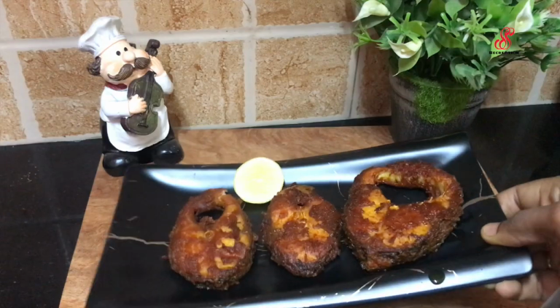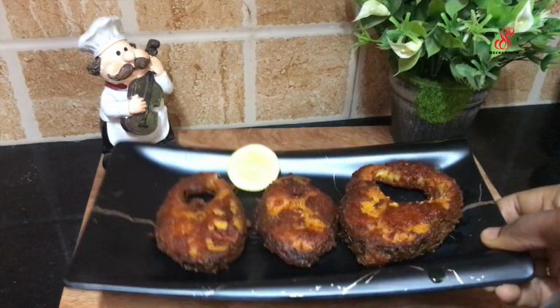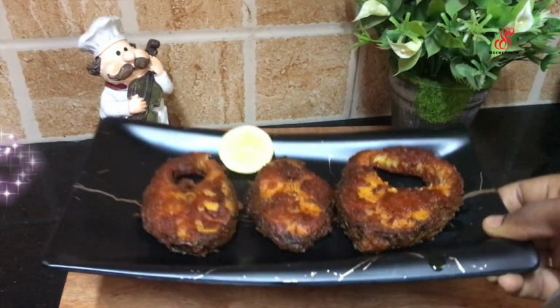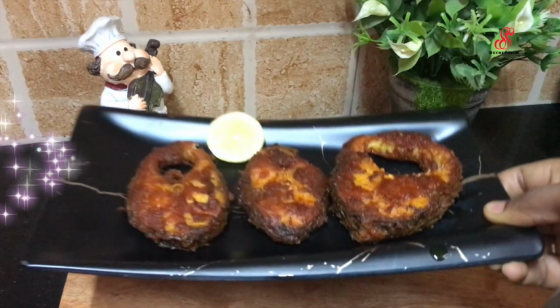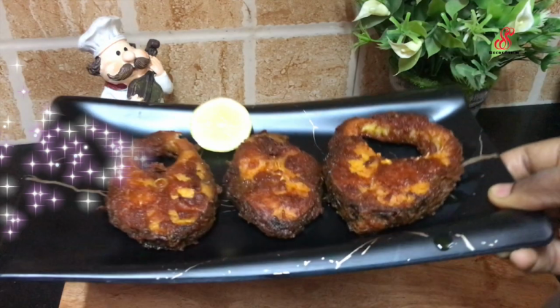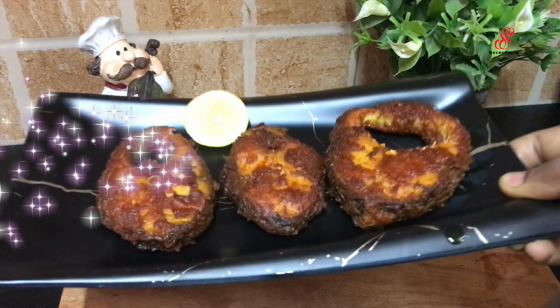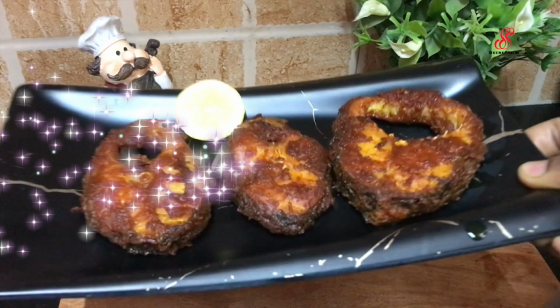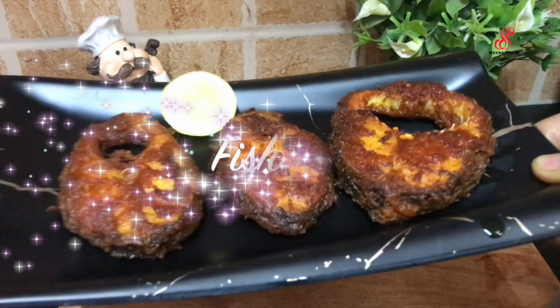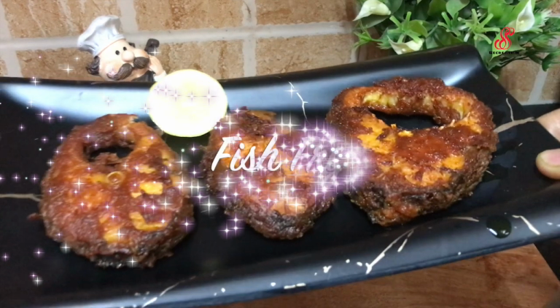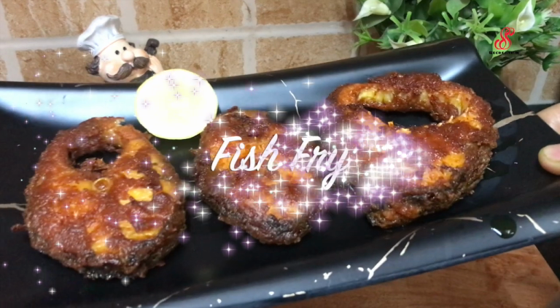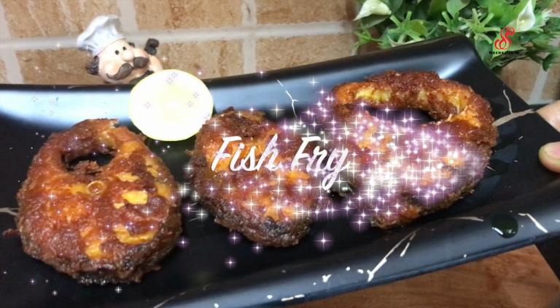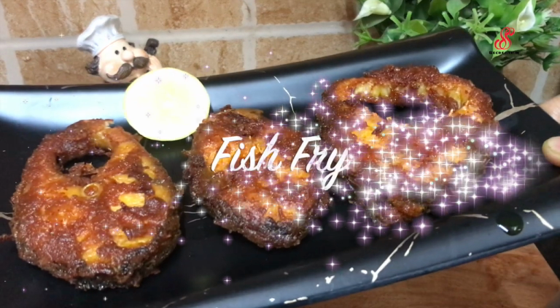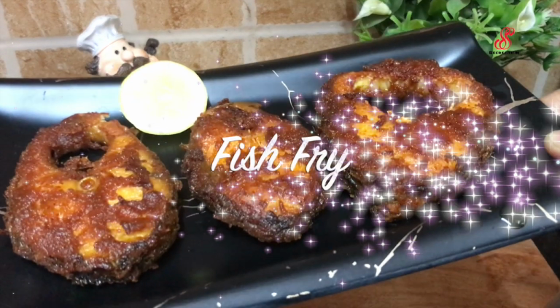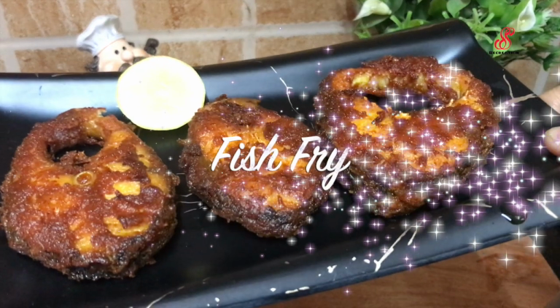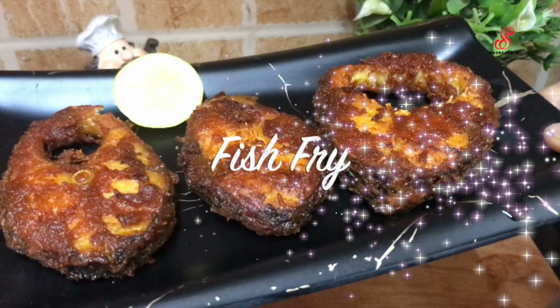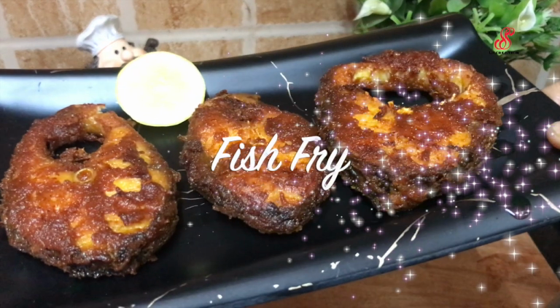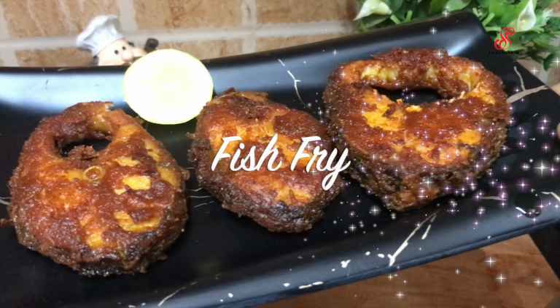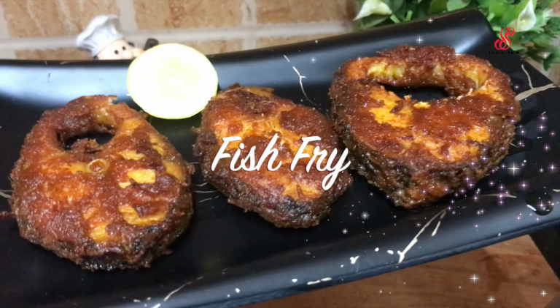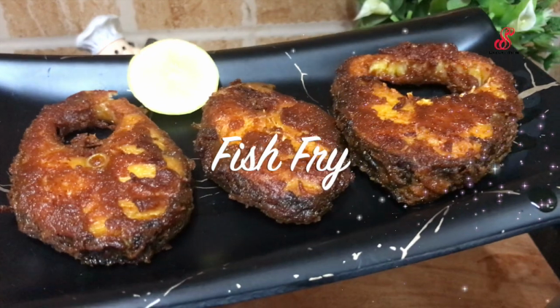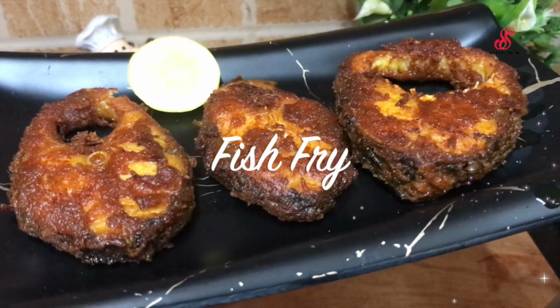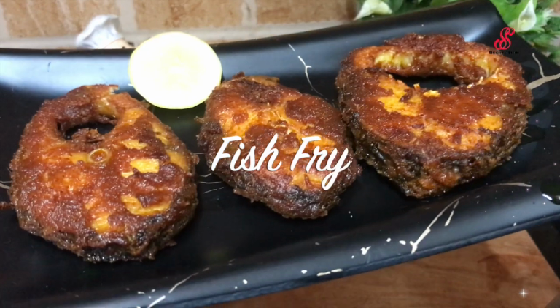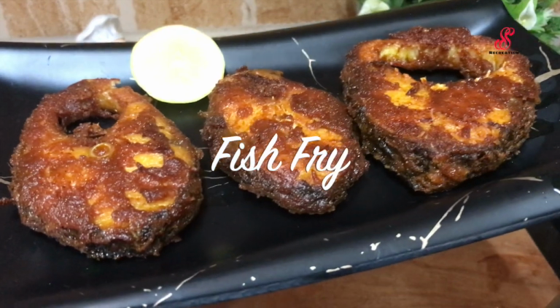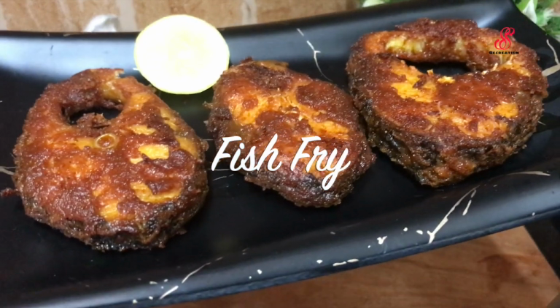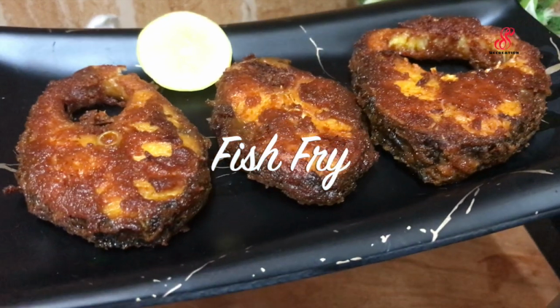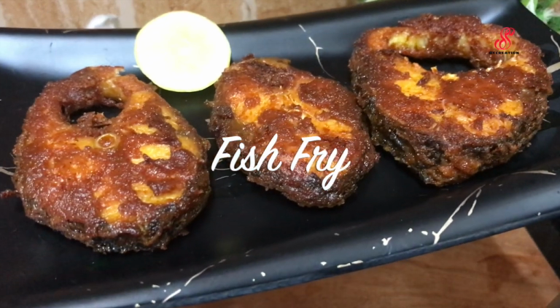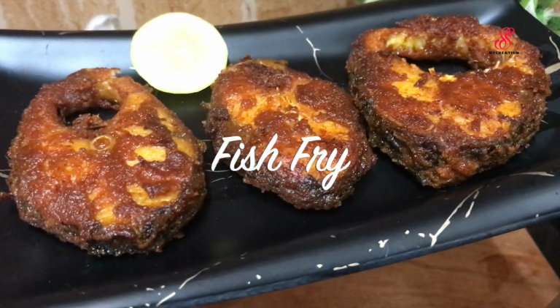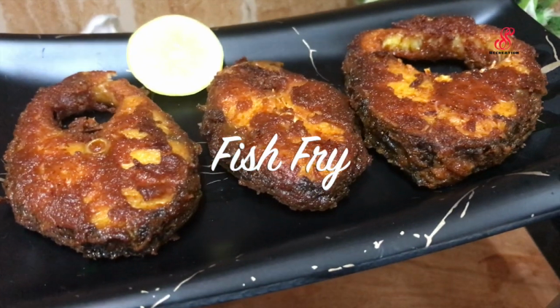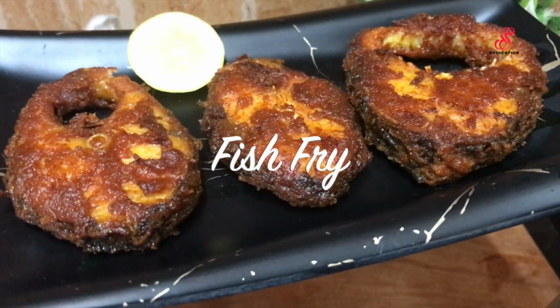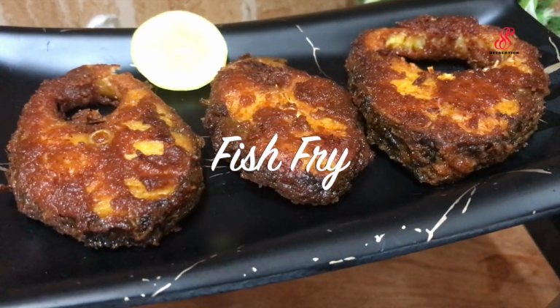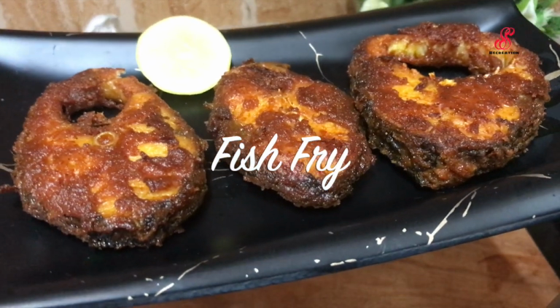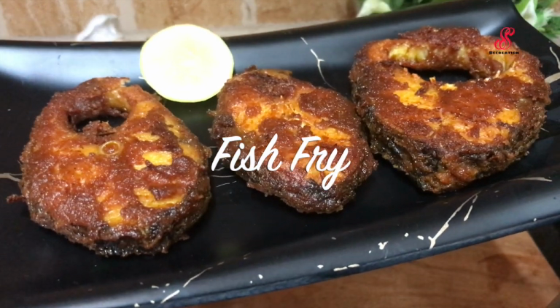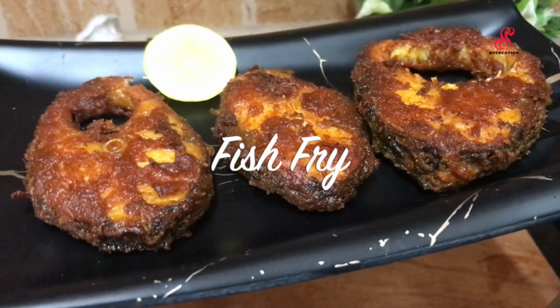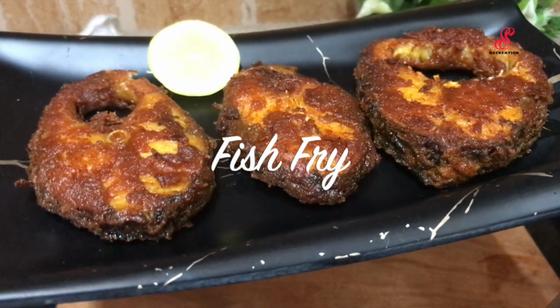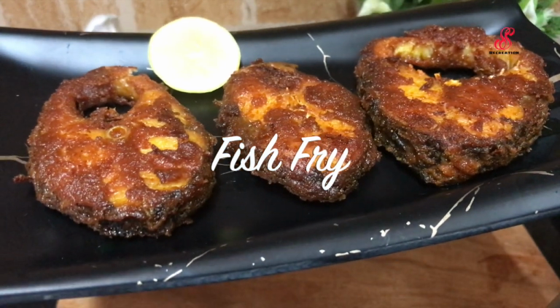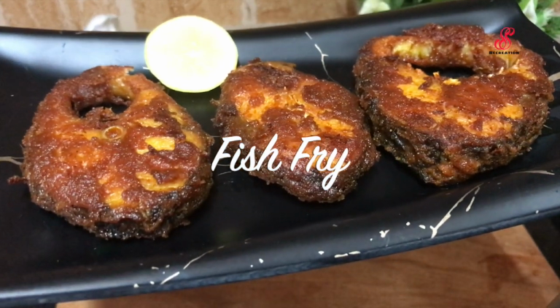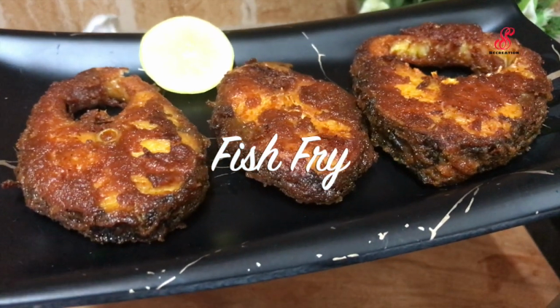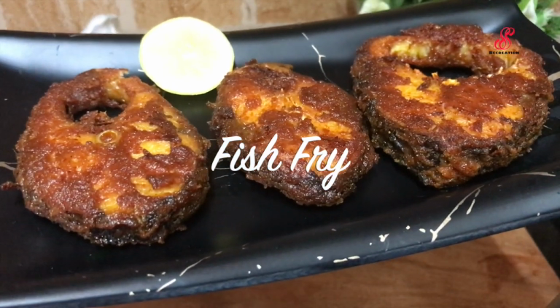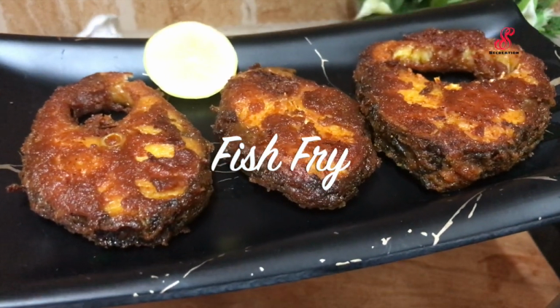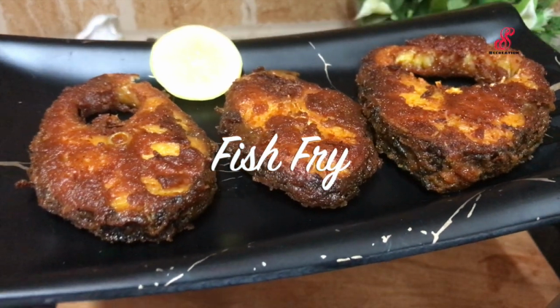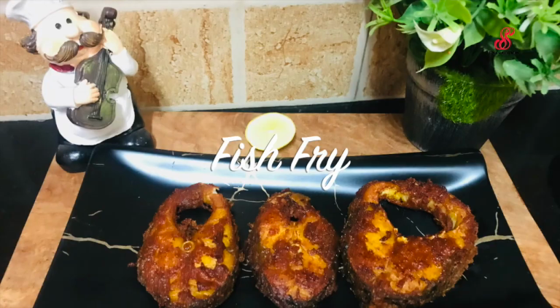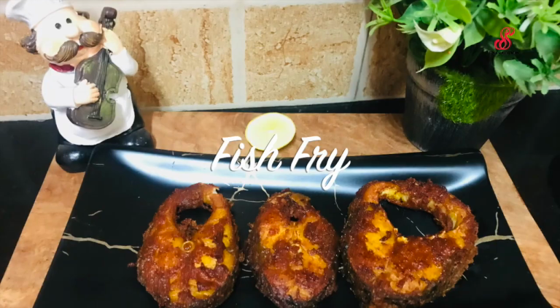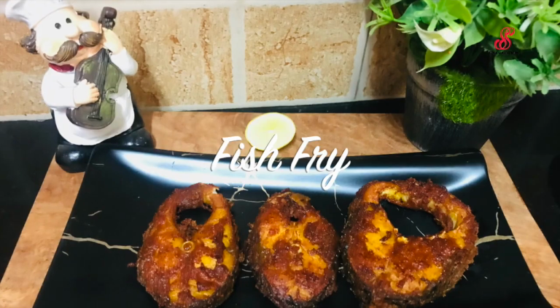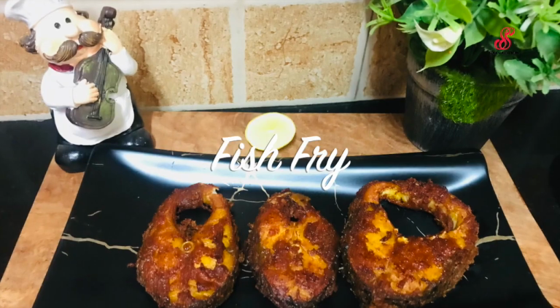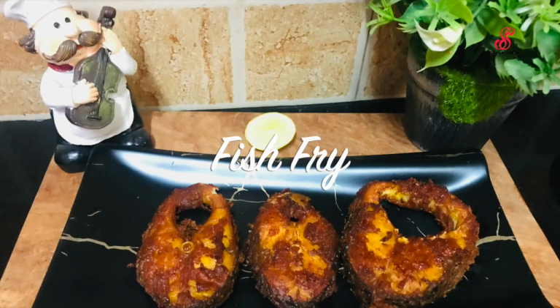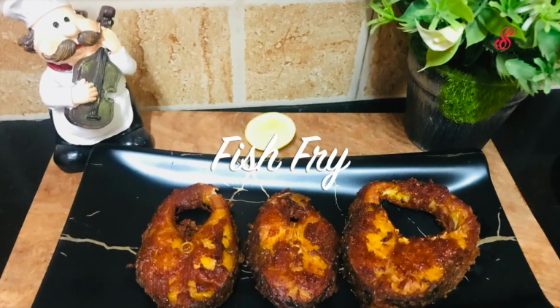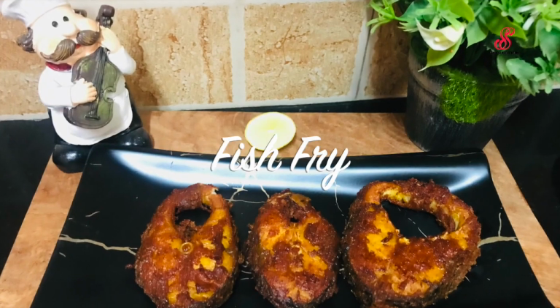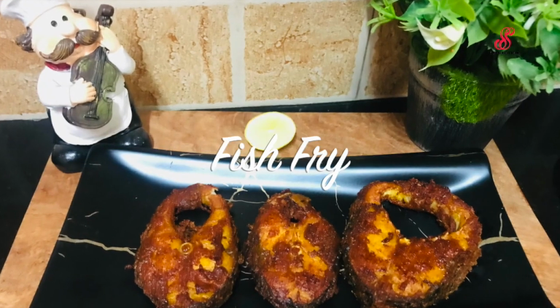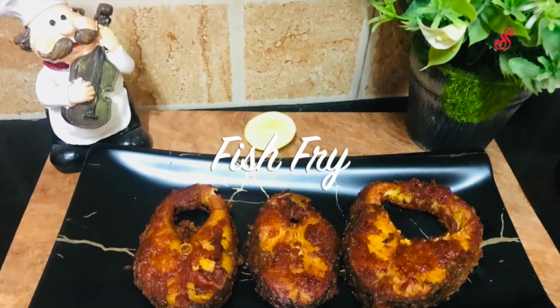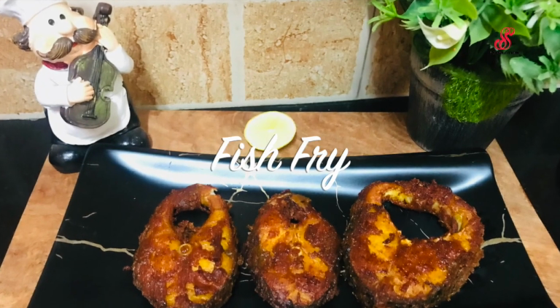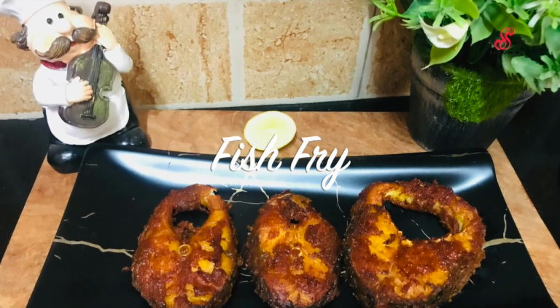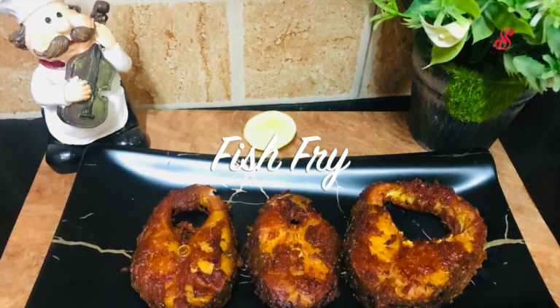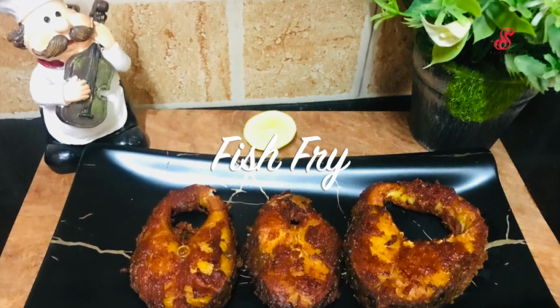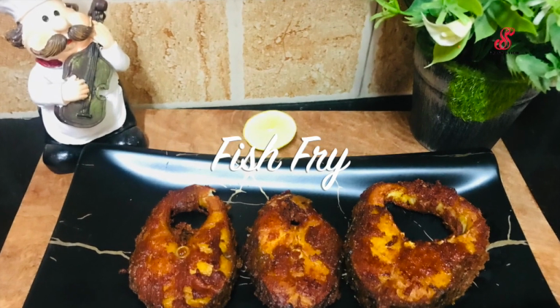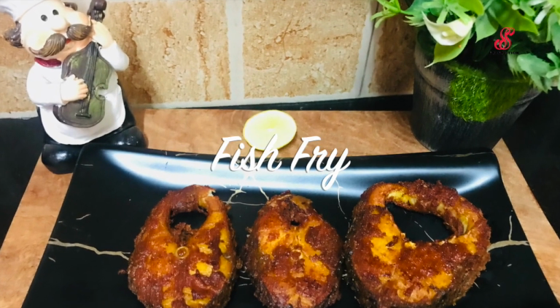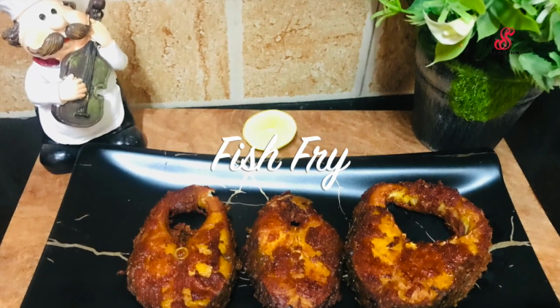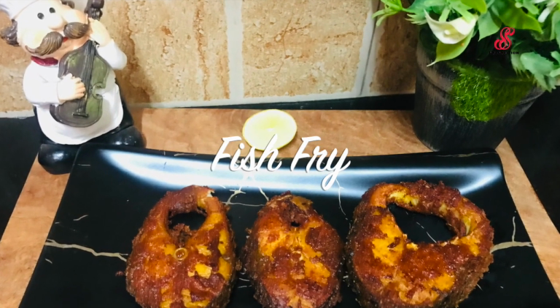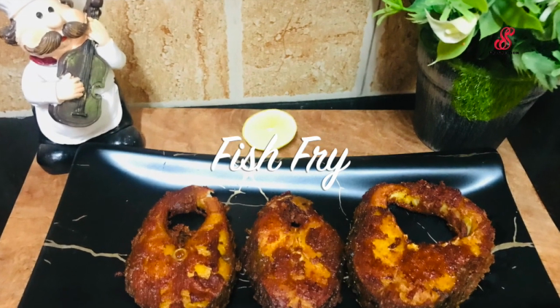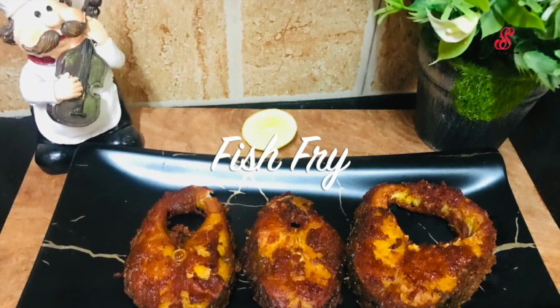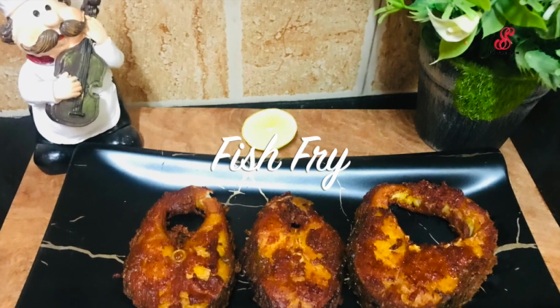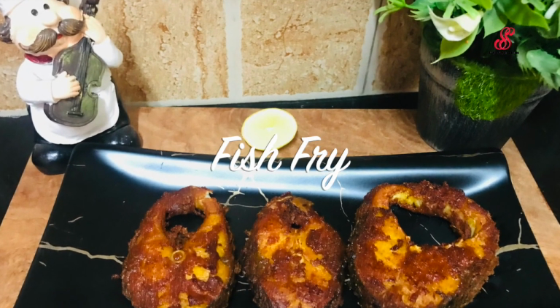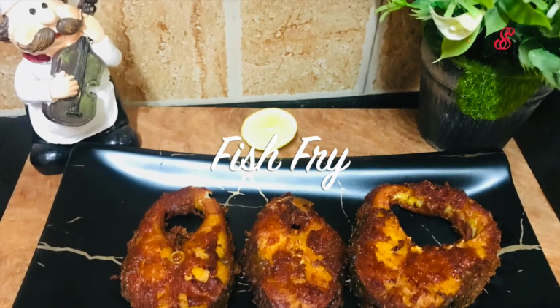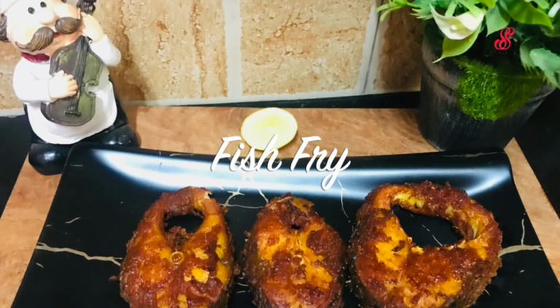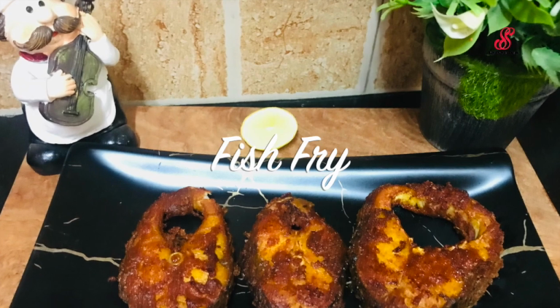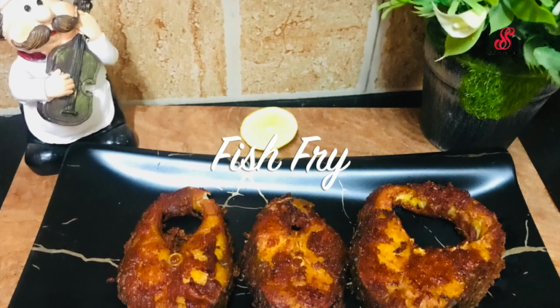Hello friends, welcome to SOS Recreation. How are you today? Today we will show you a simple fish fry. Let's show you the video.